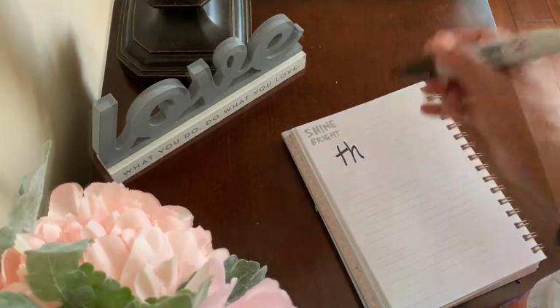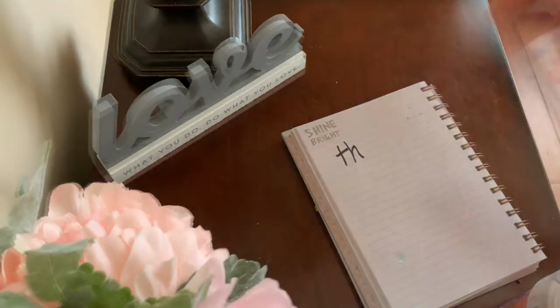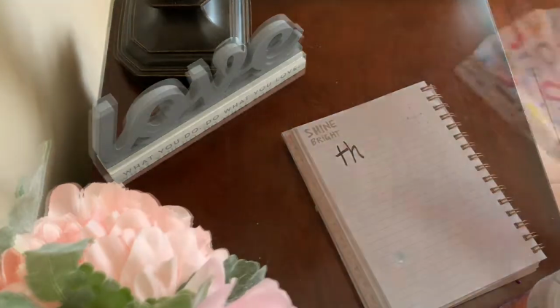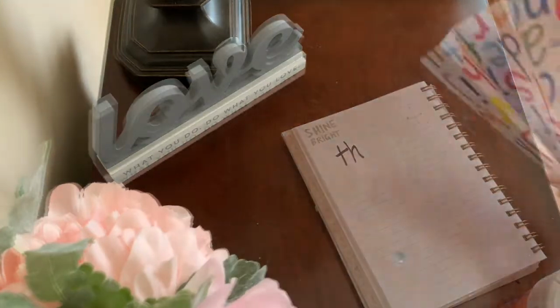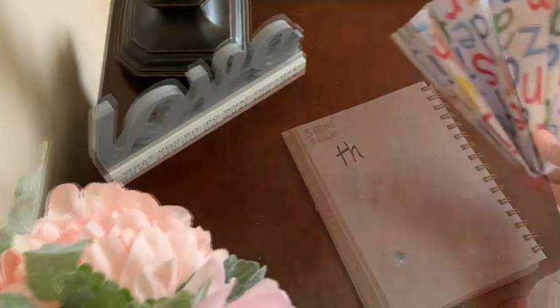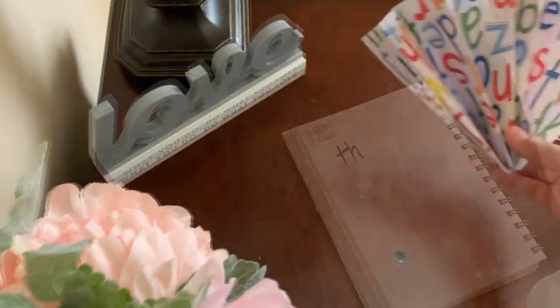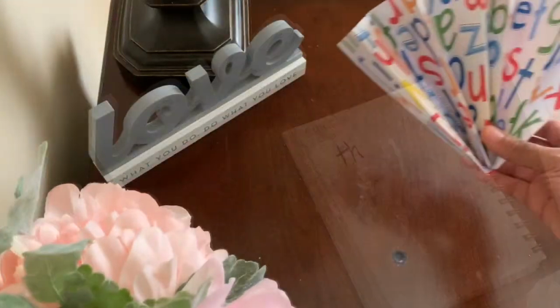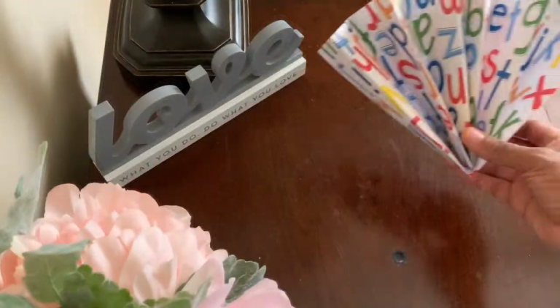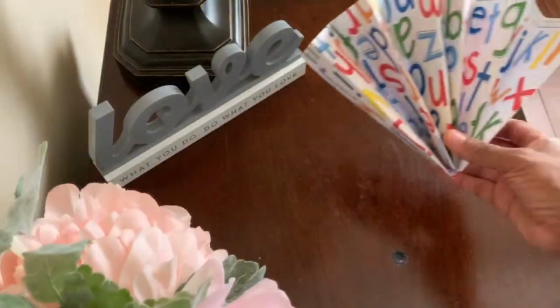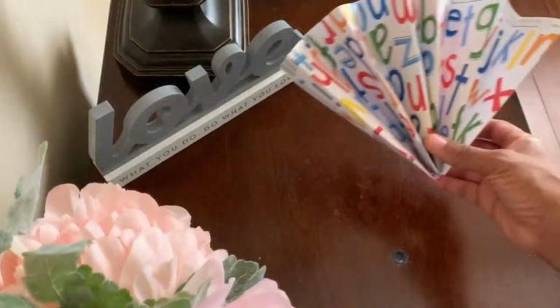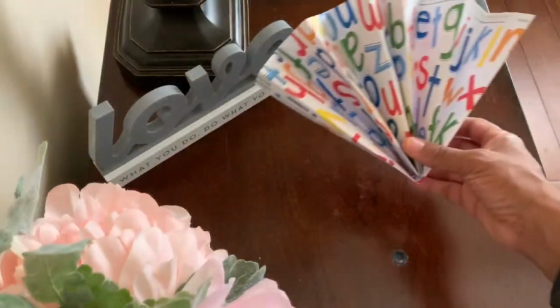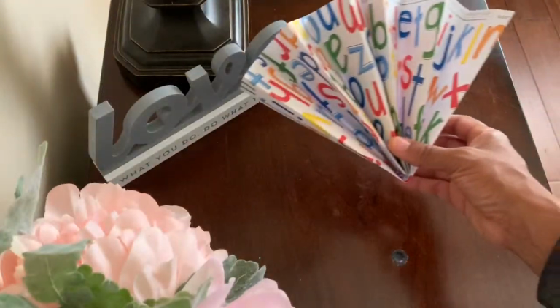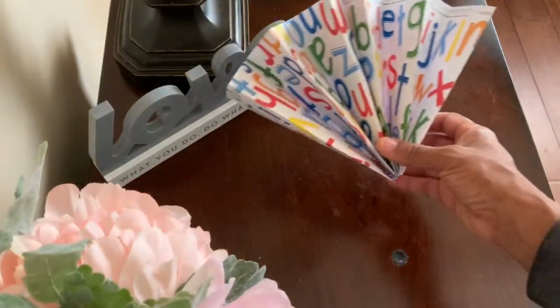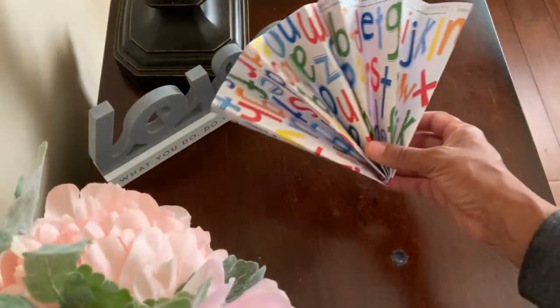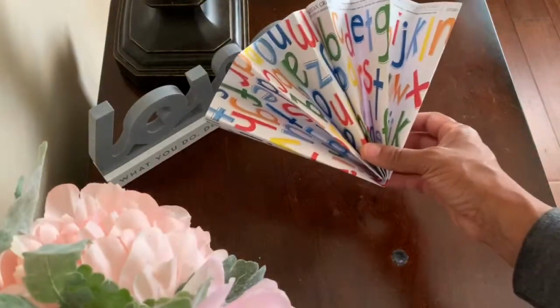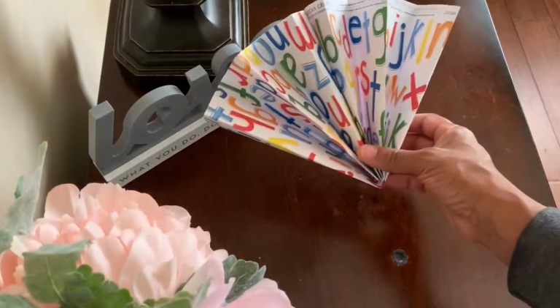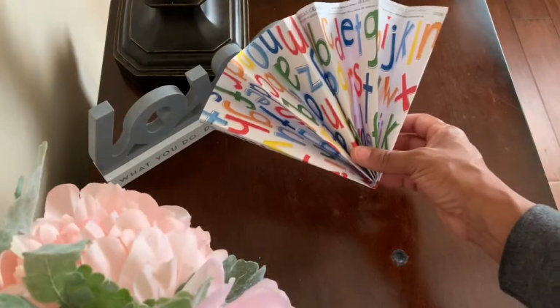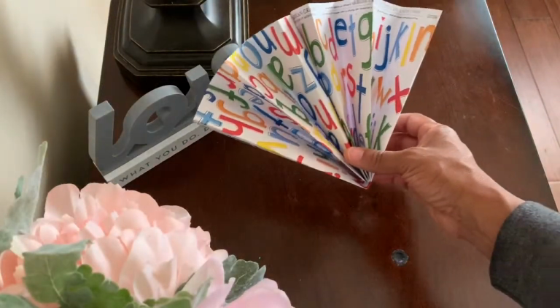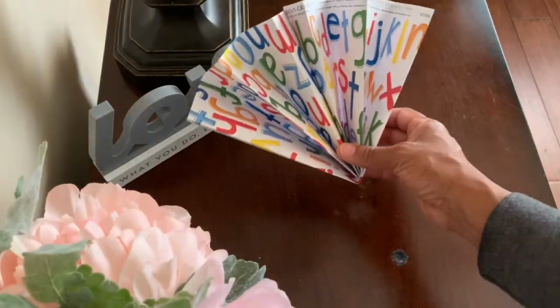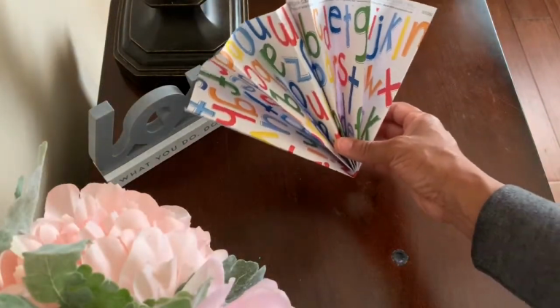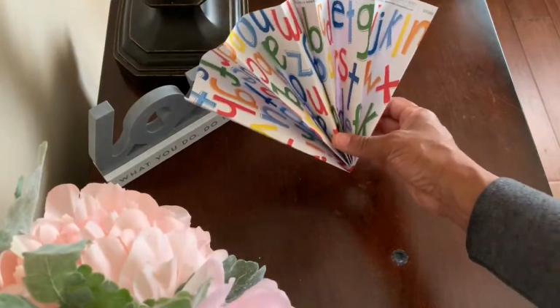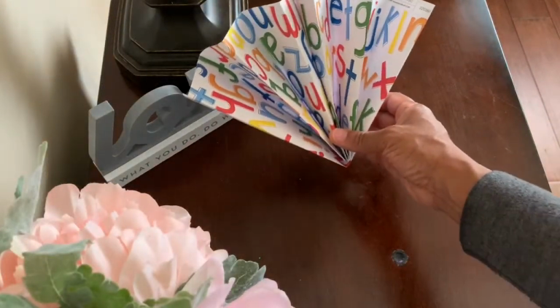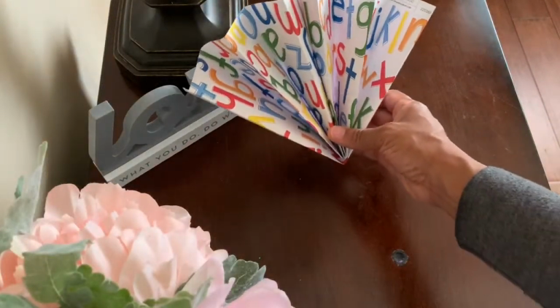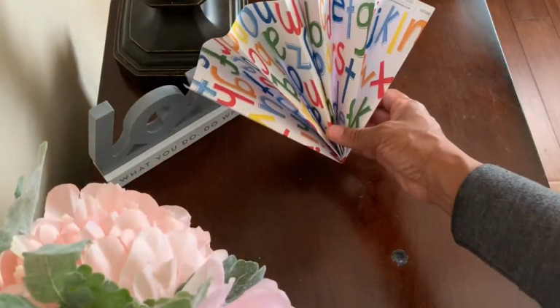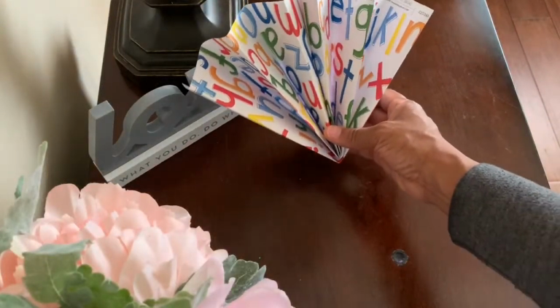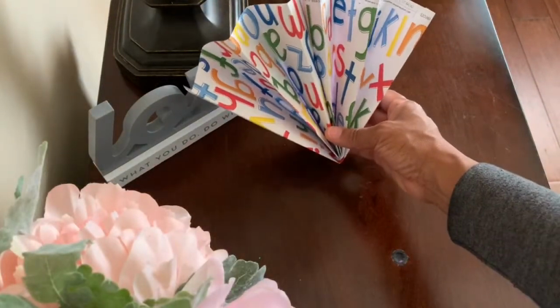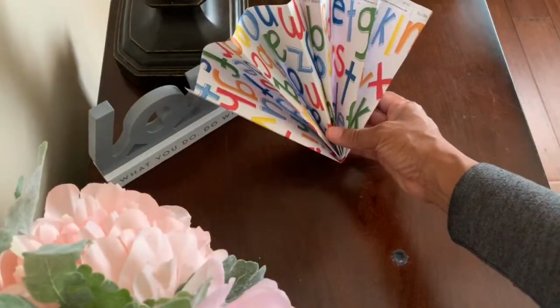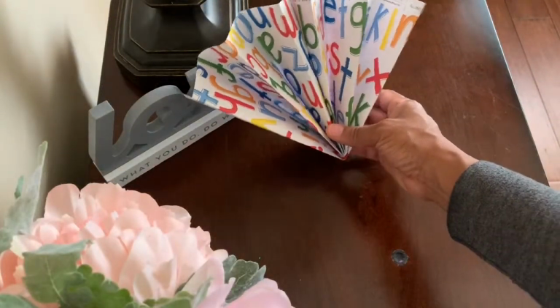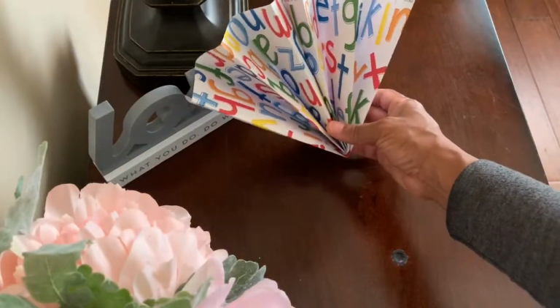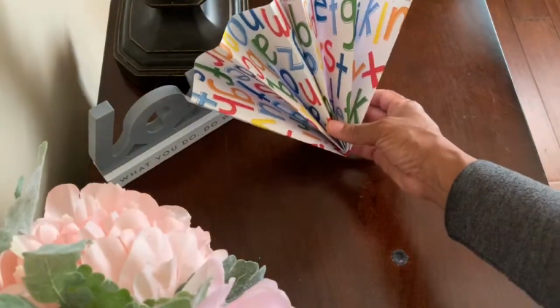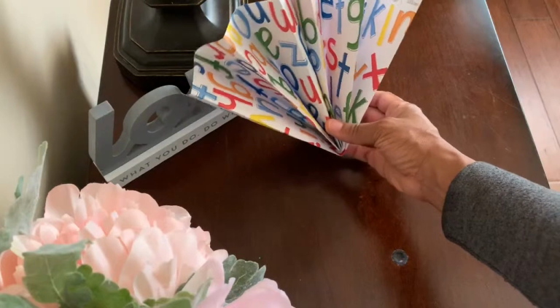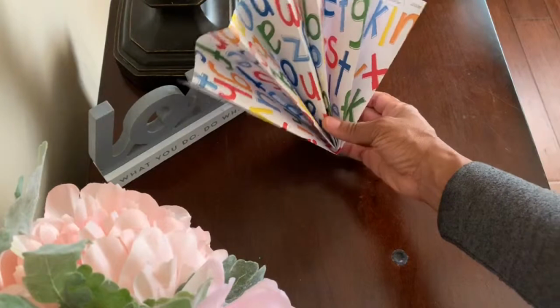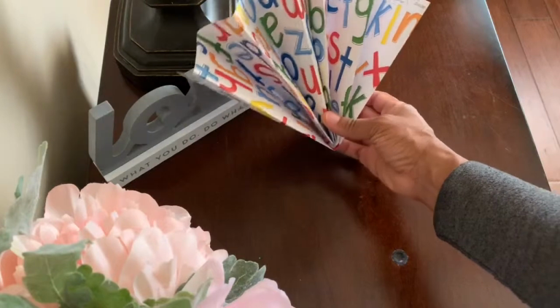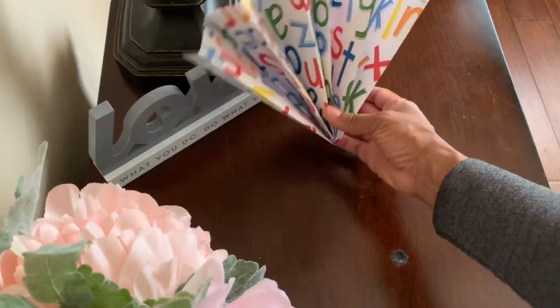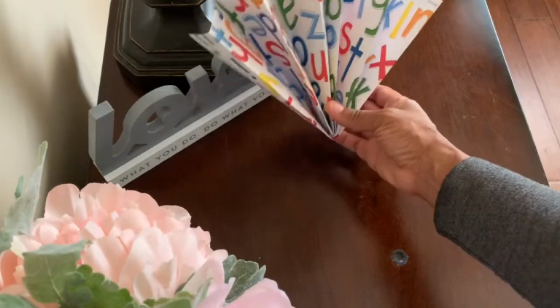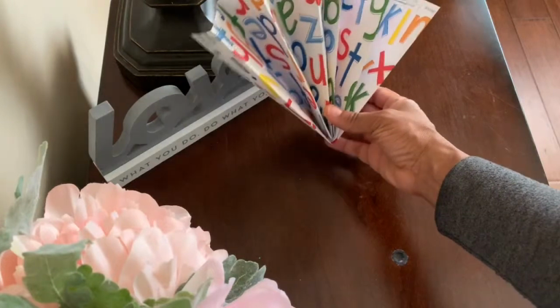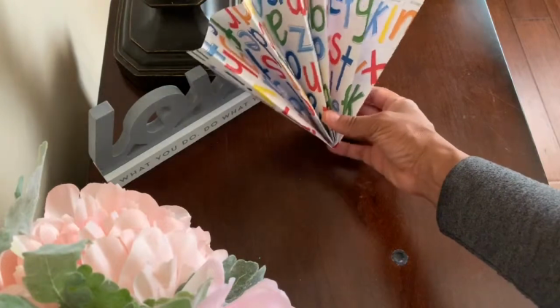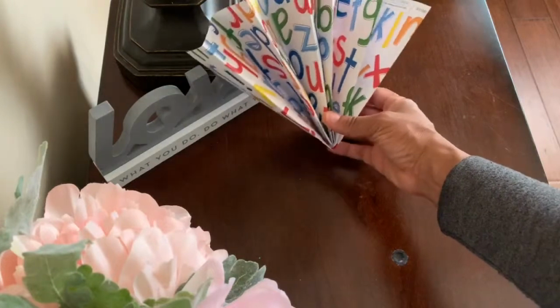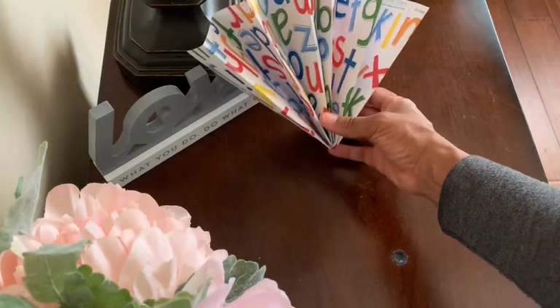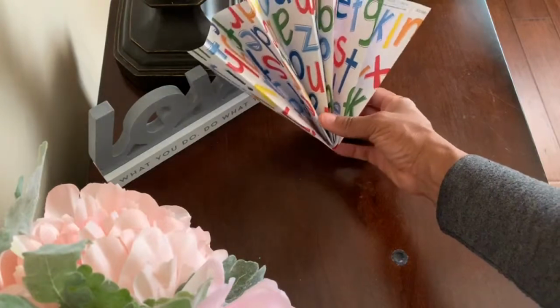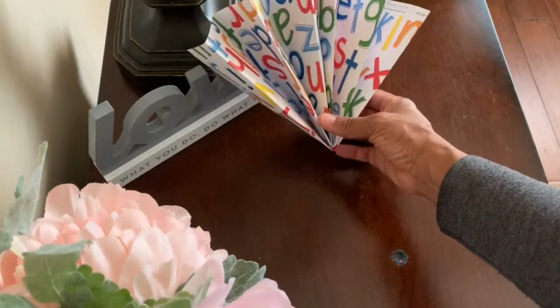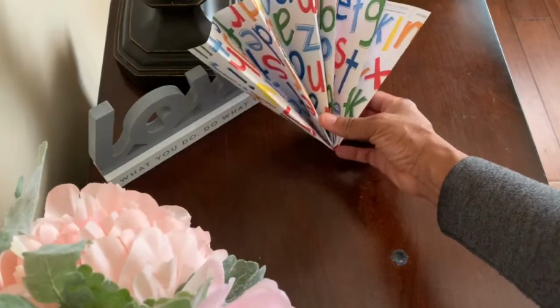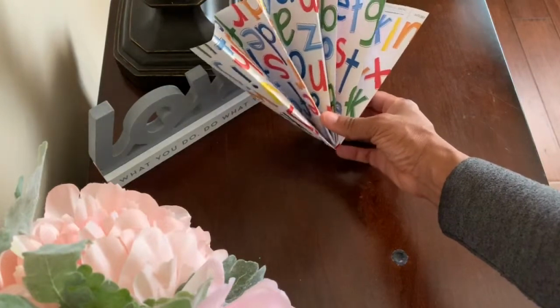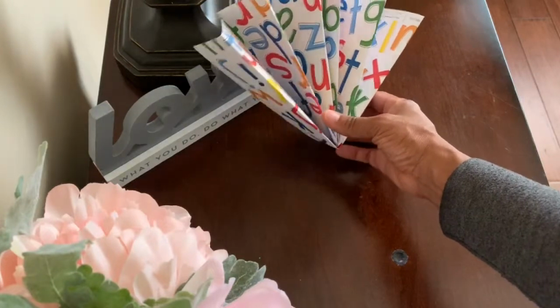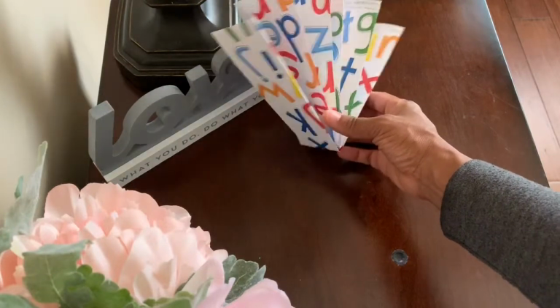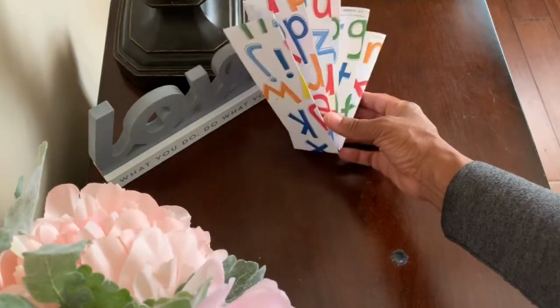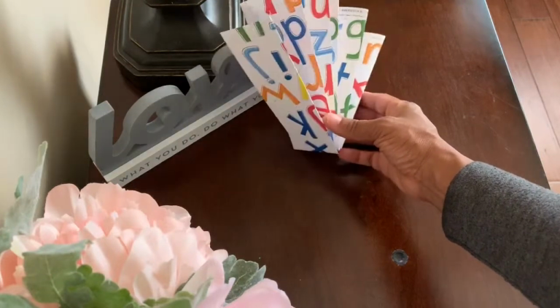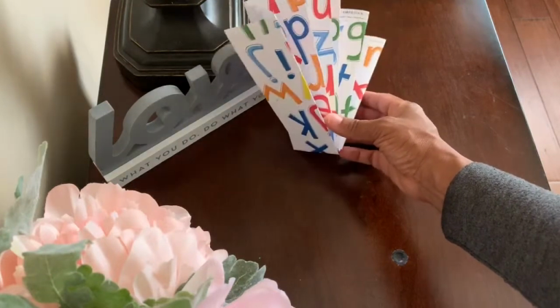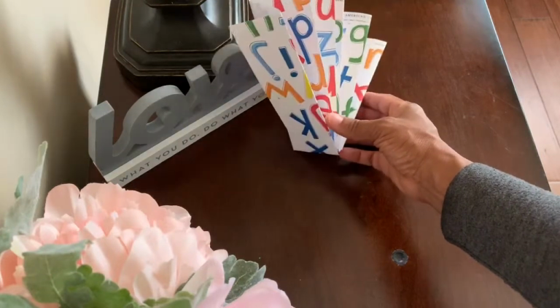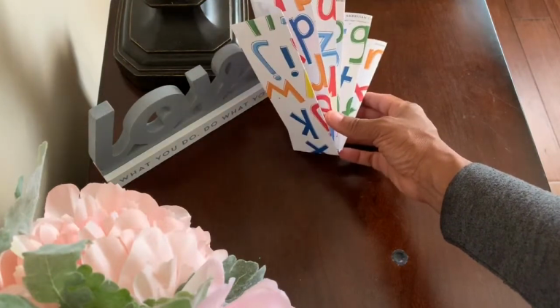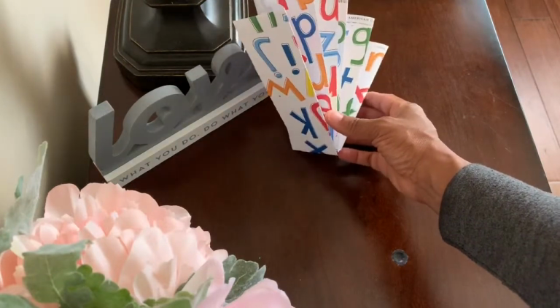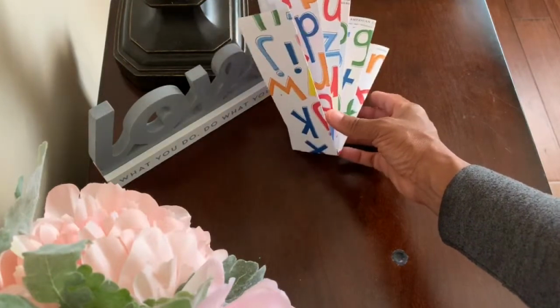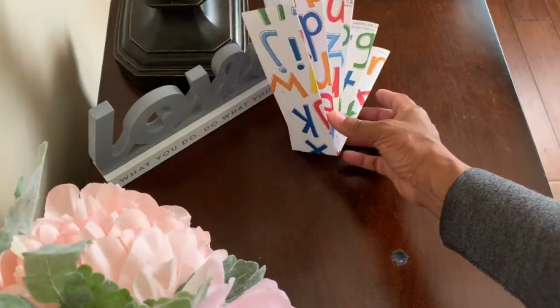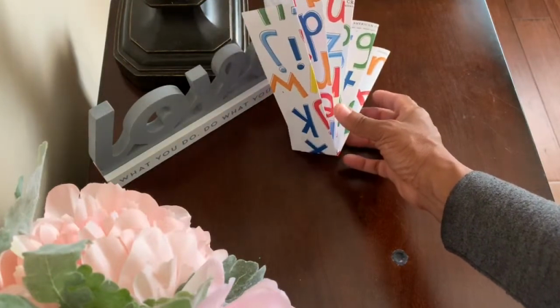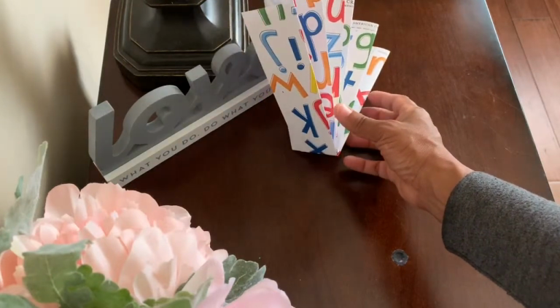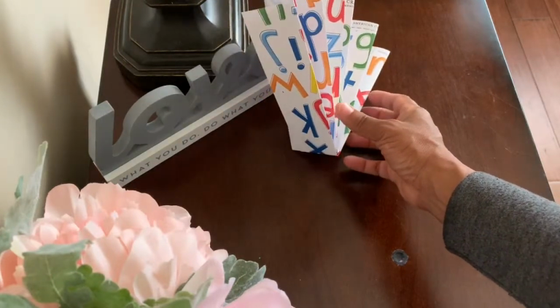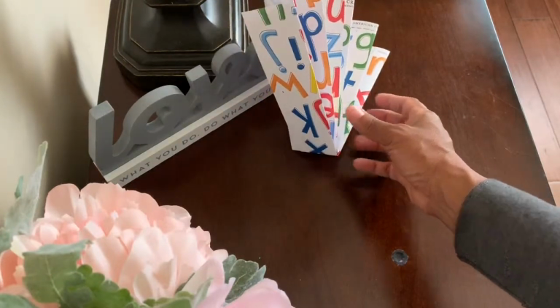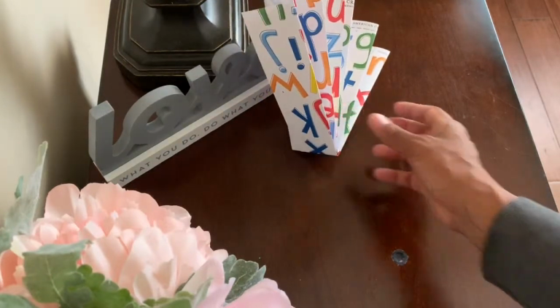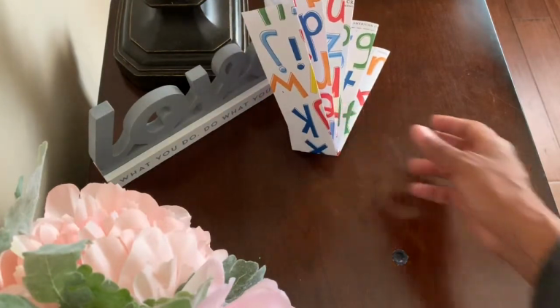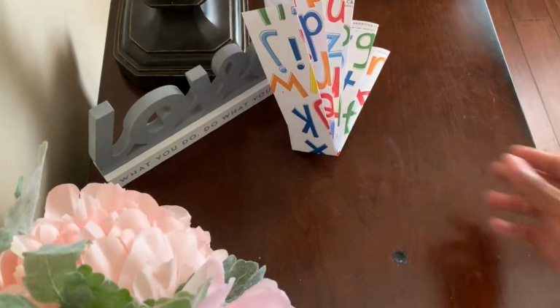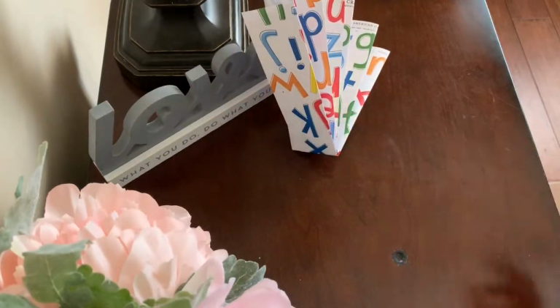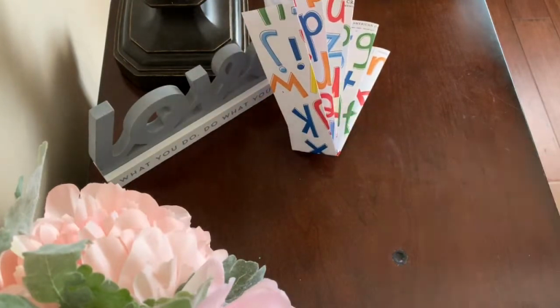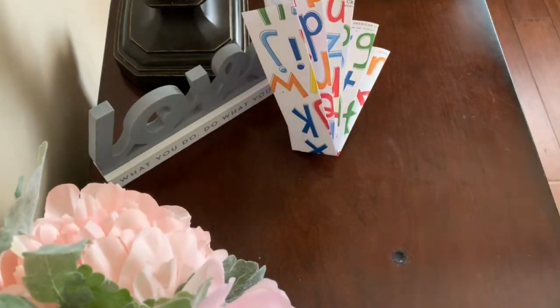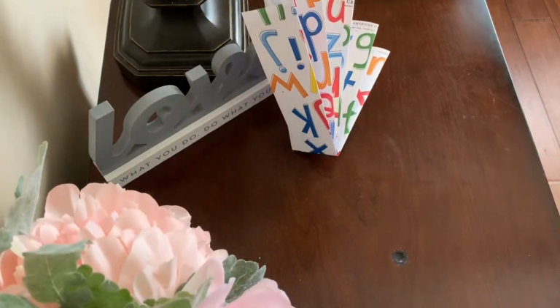Funny fan, funny fan. F, f, f. Let's learn the different ways to spell the f sound.